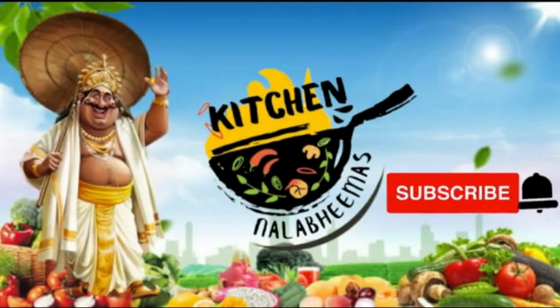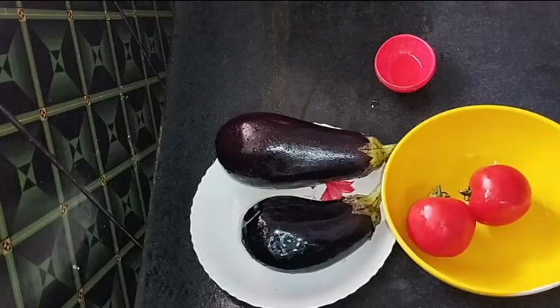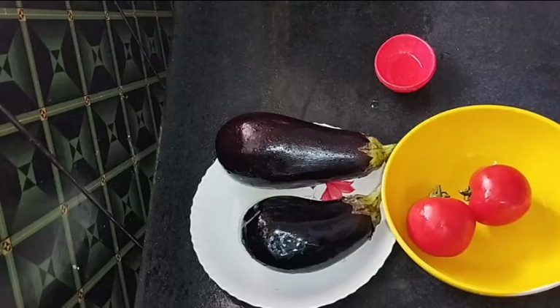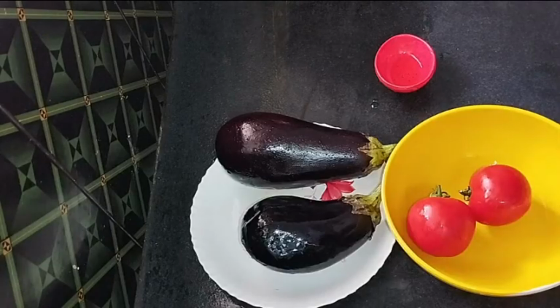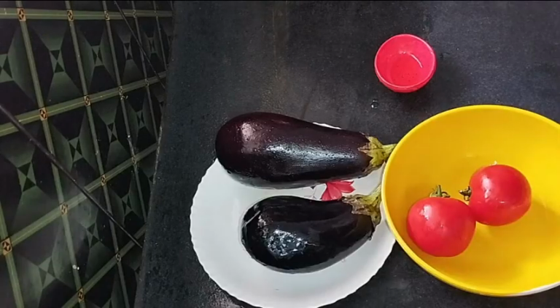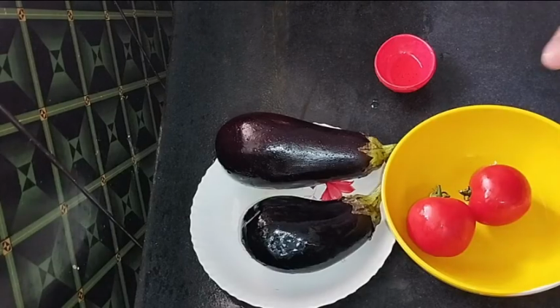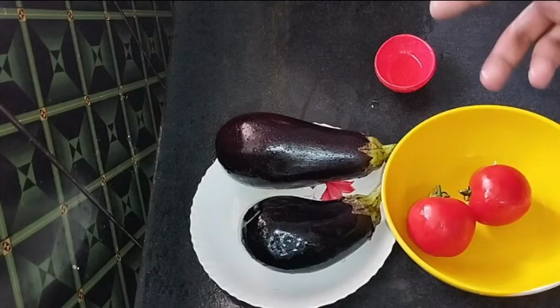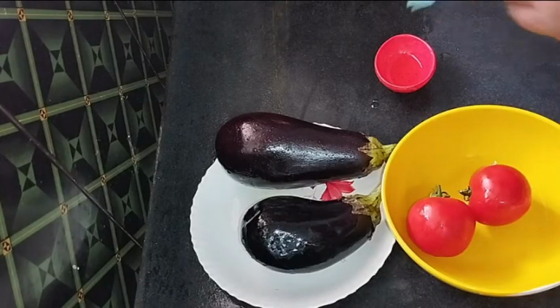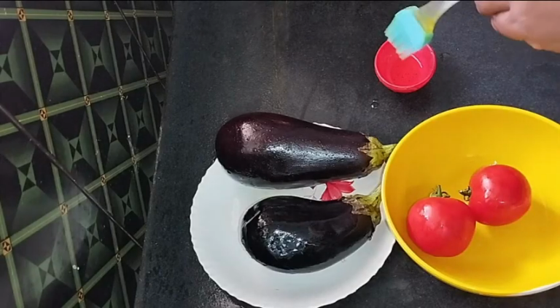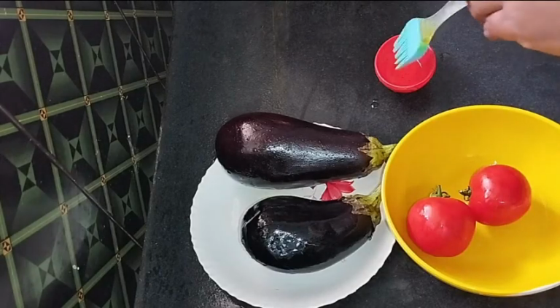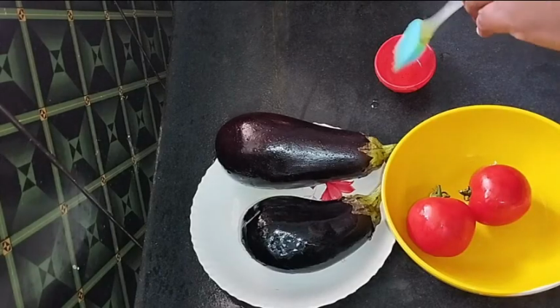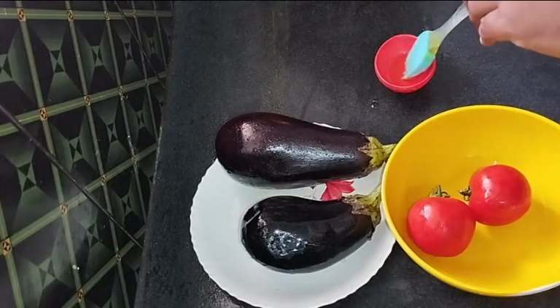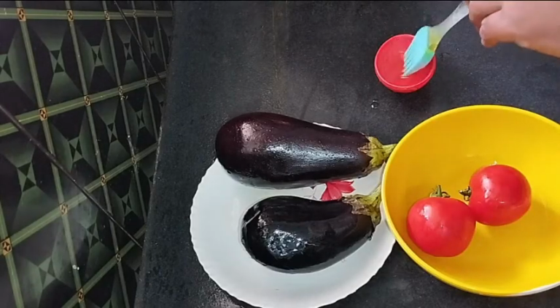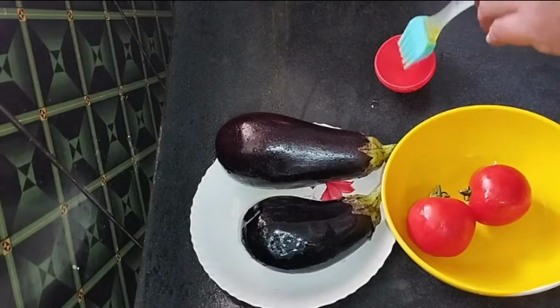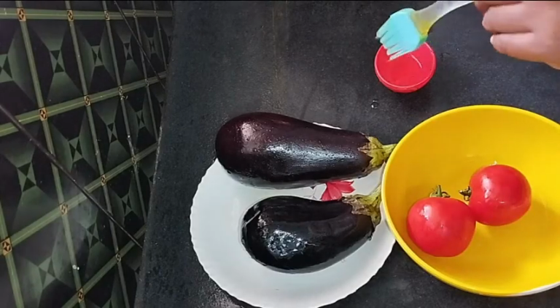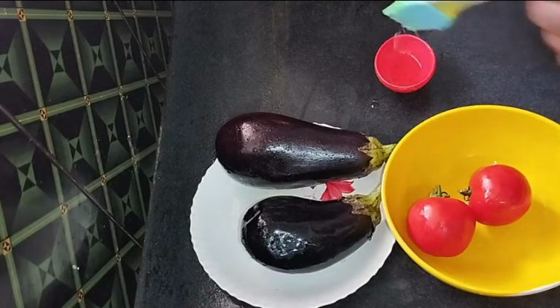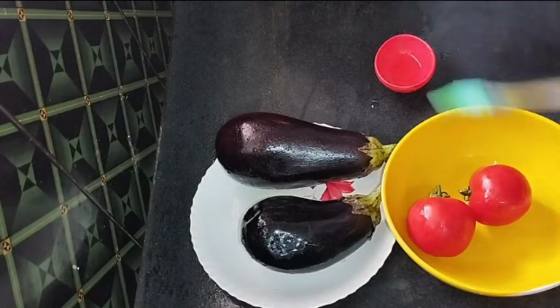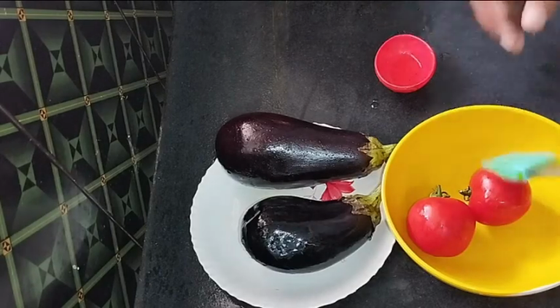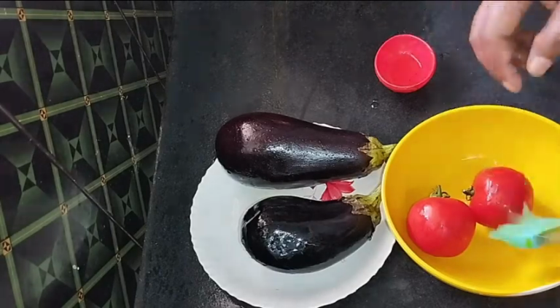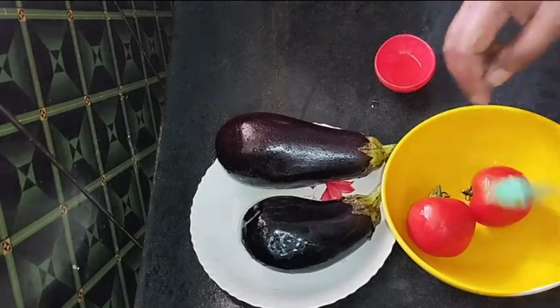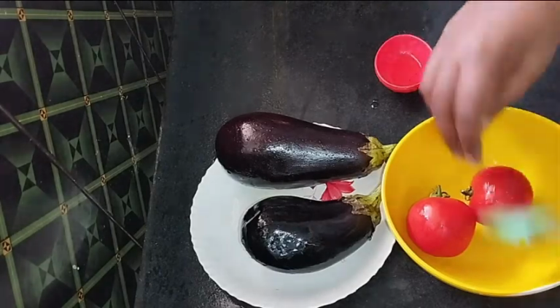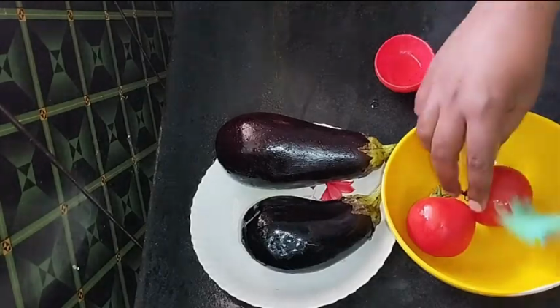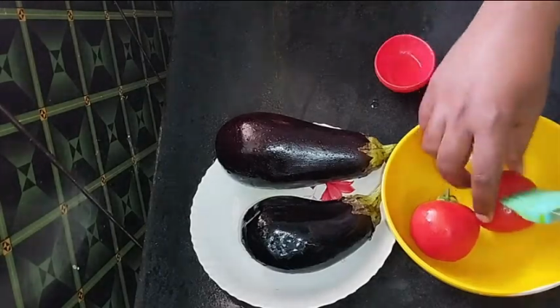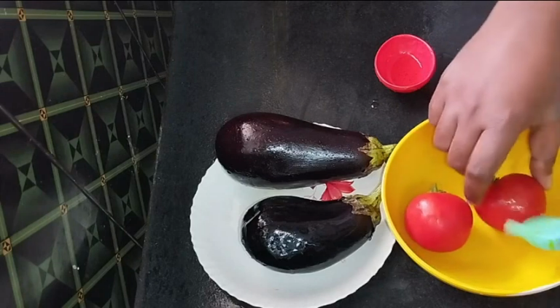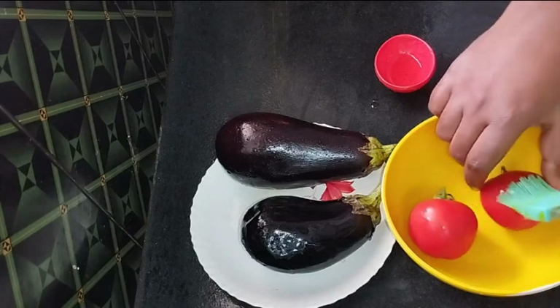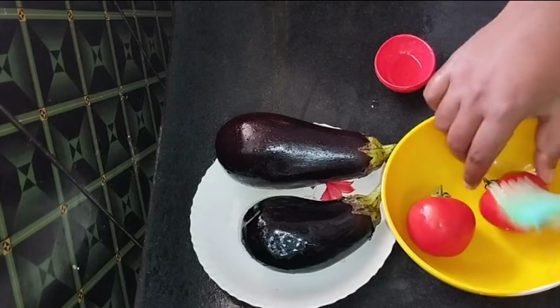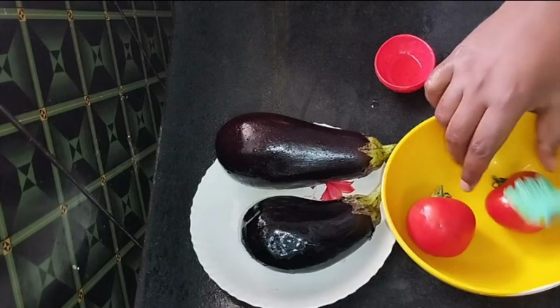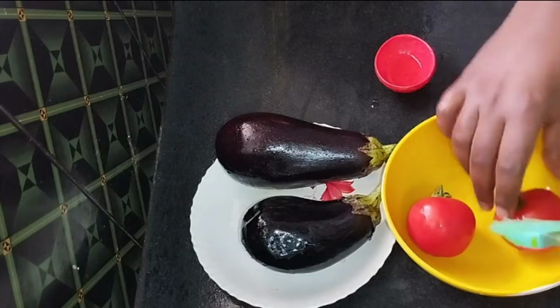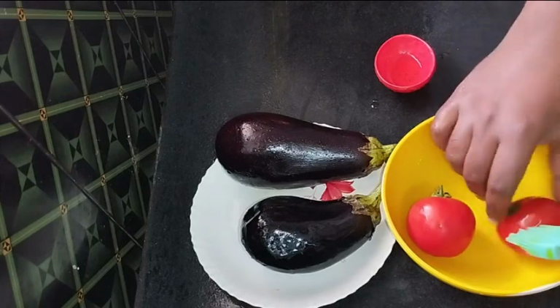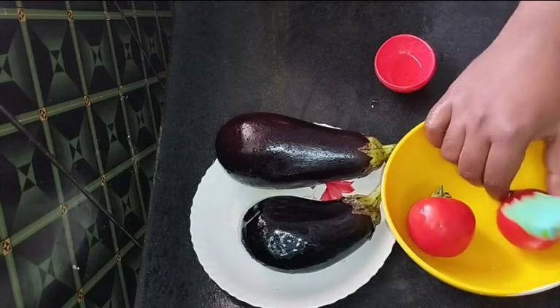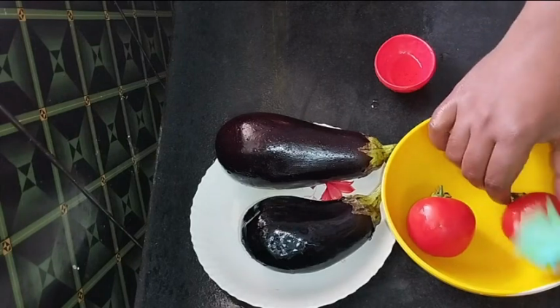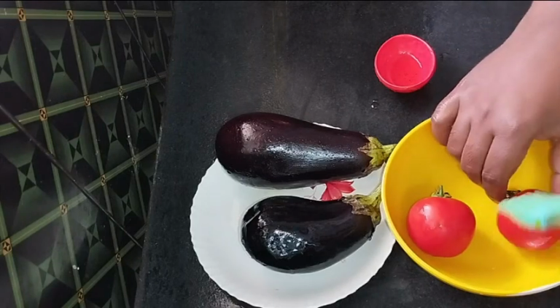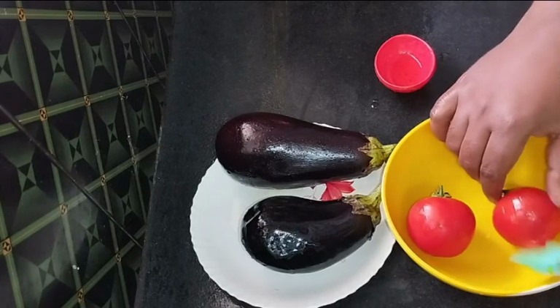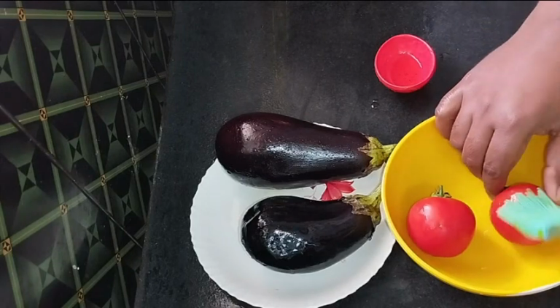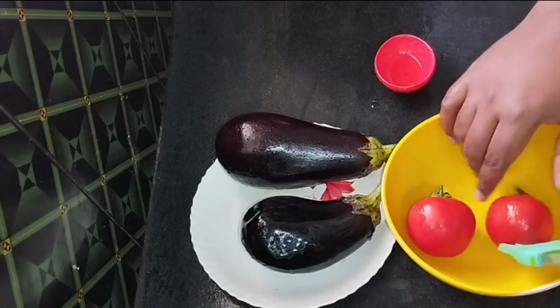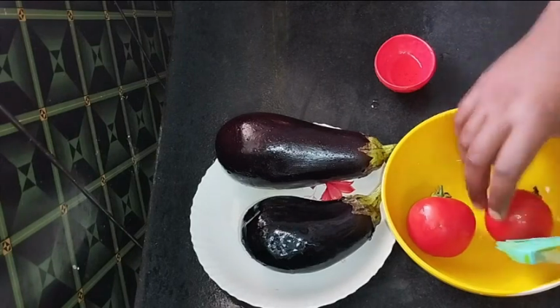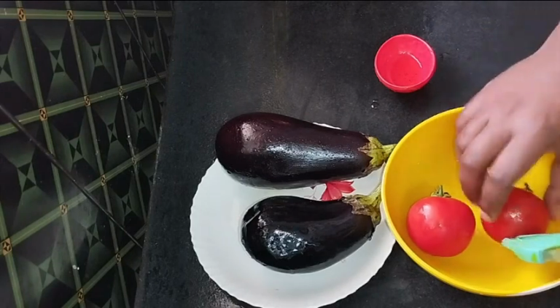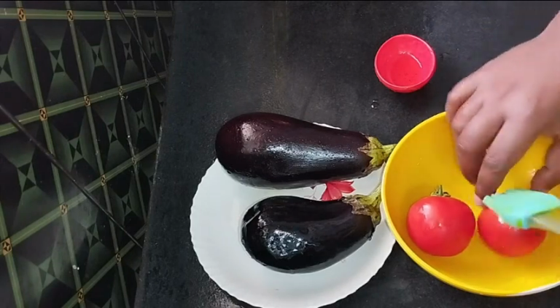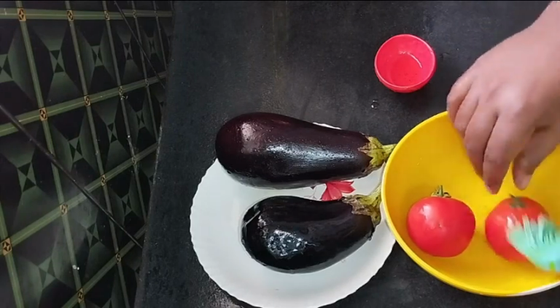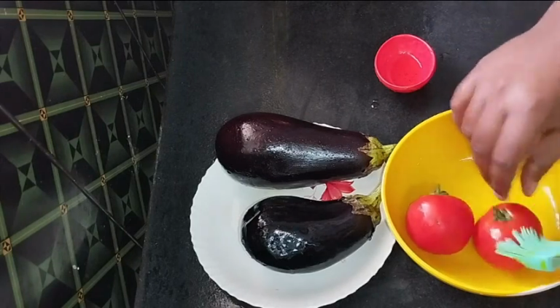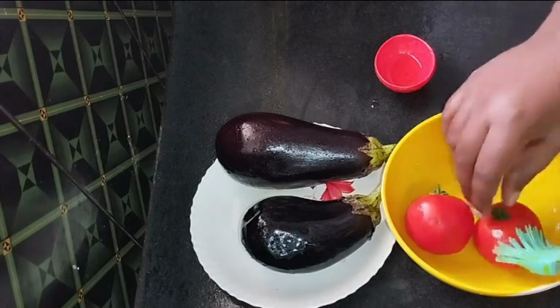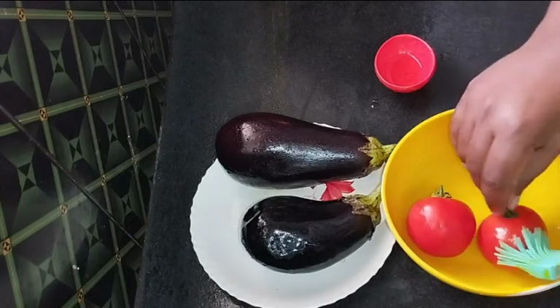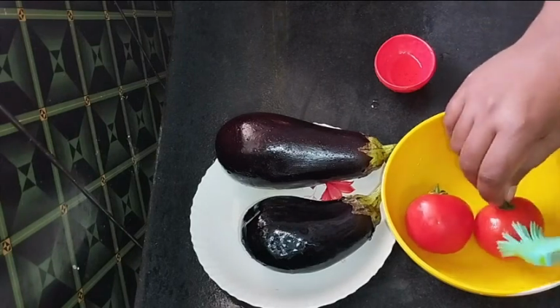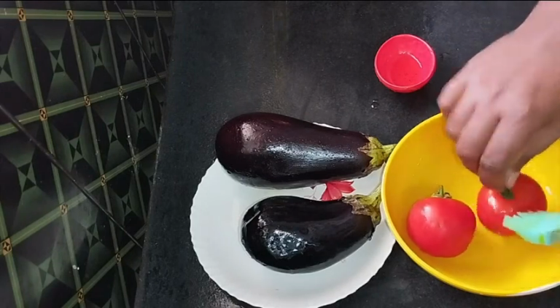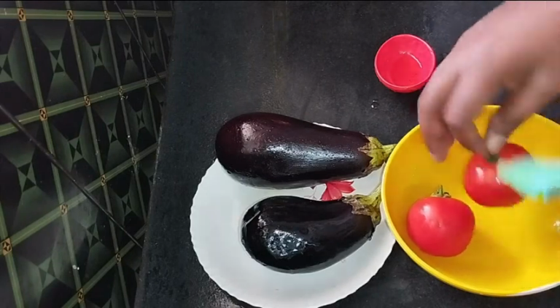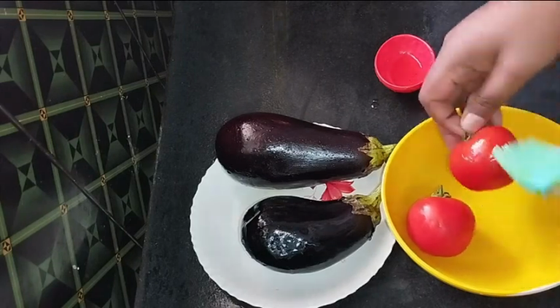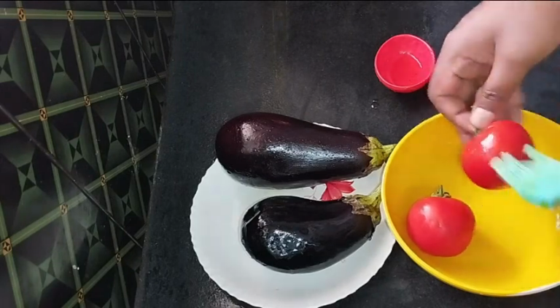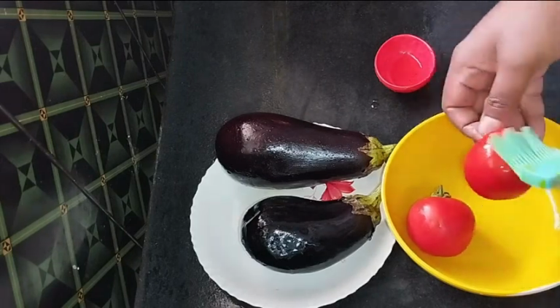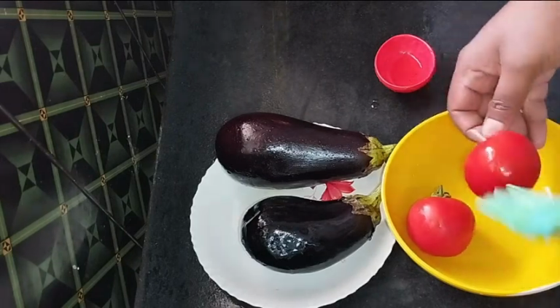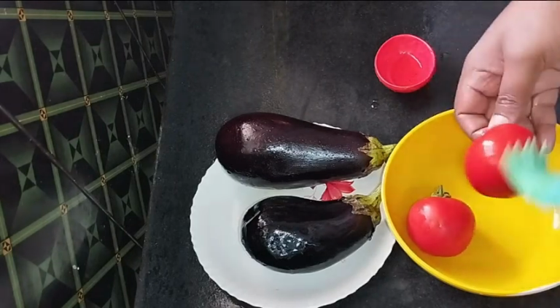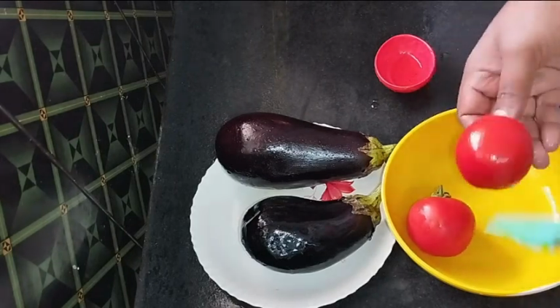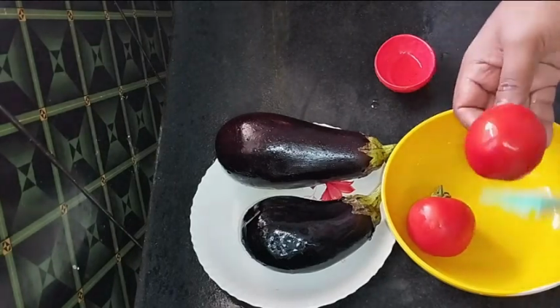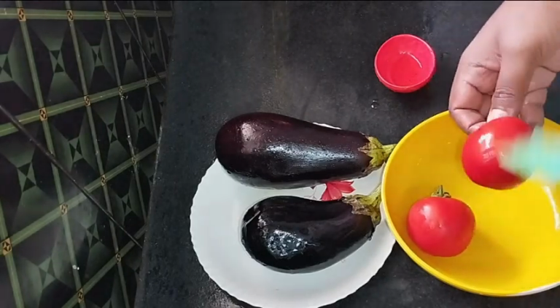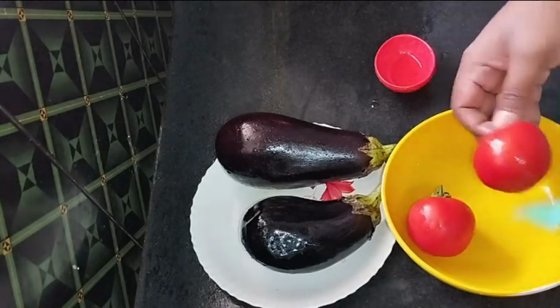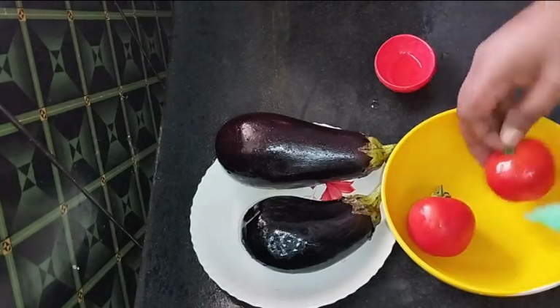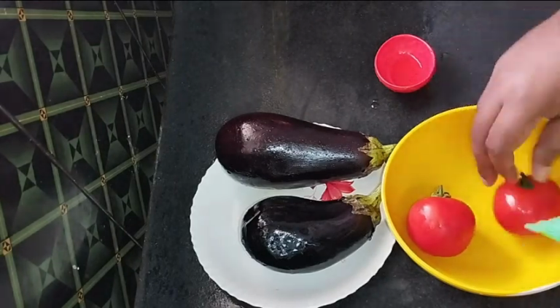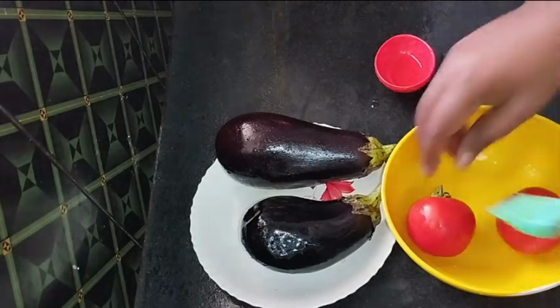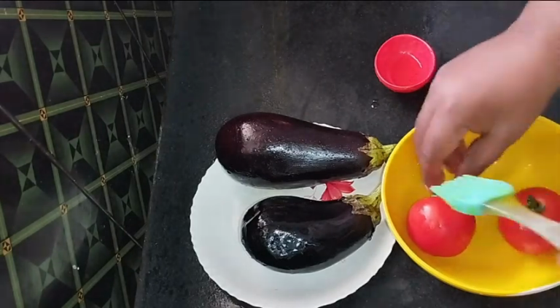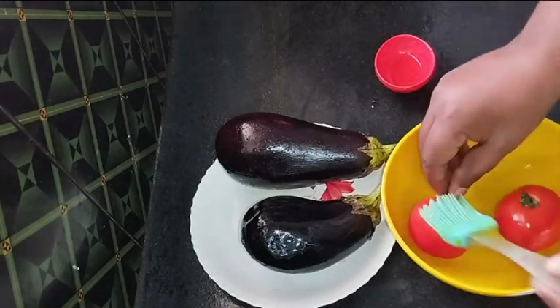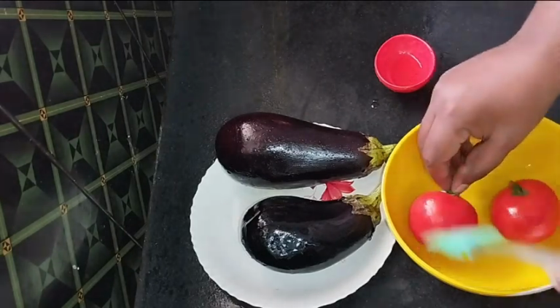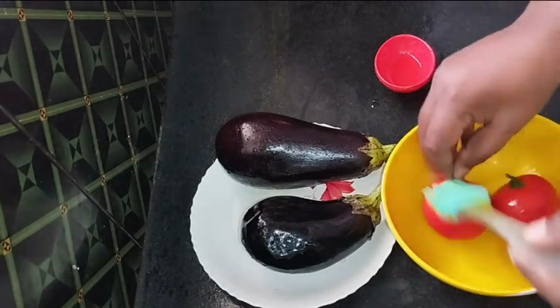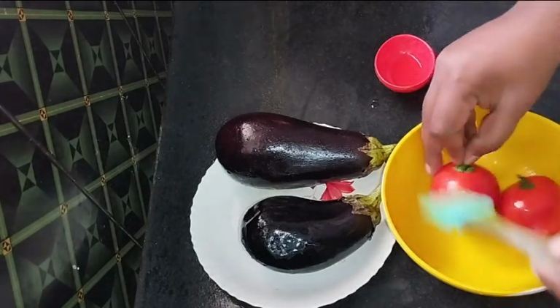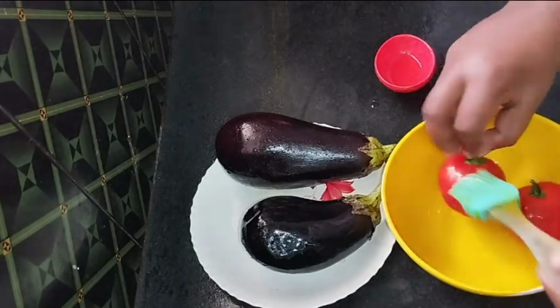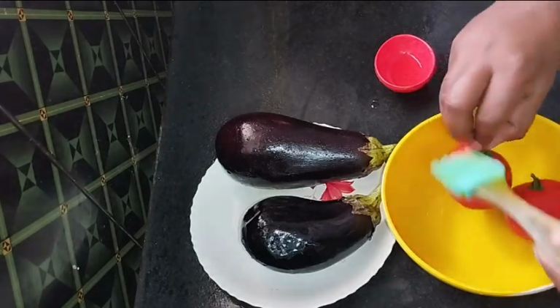Hello friends, welcome to Nalopimask Kitchen. Today, I'm going to show you how to make it.